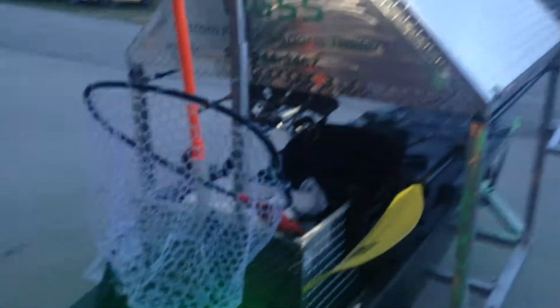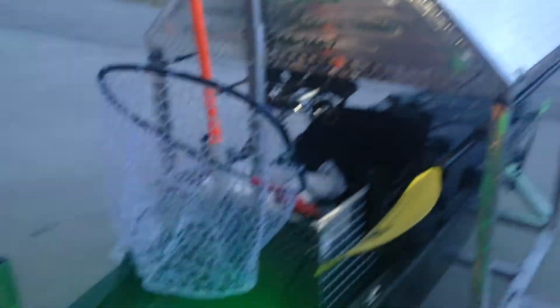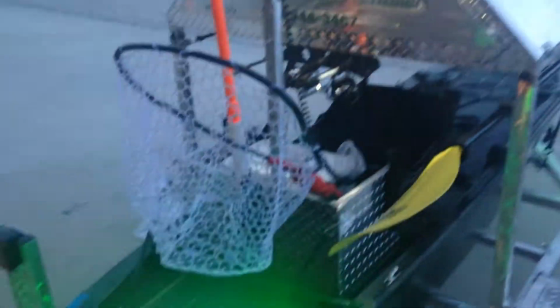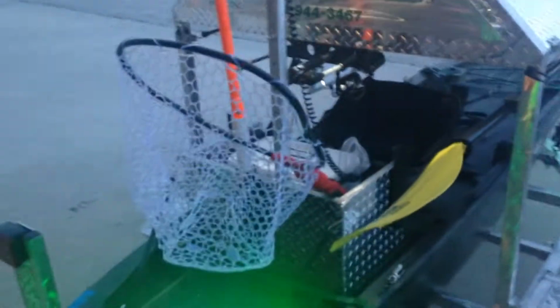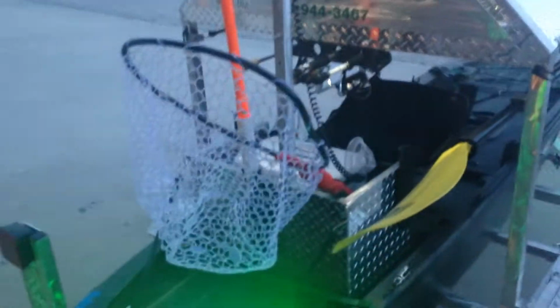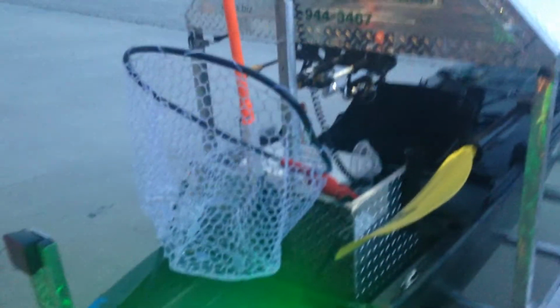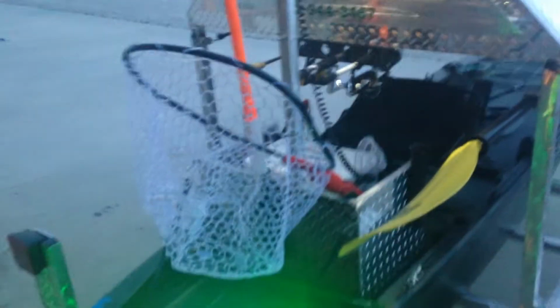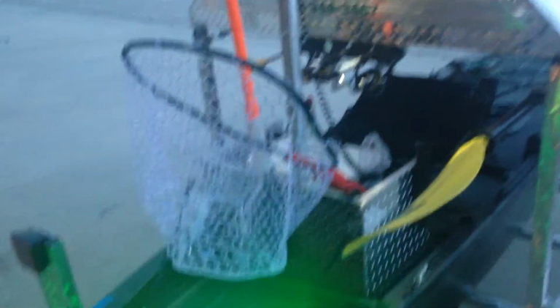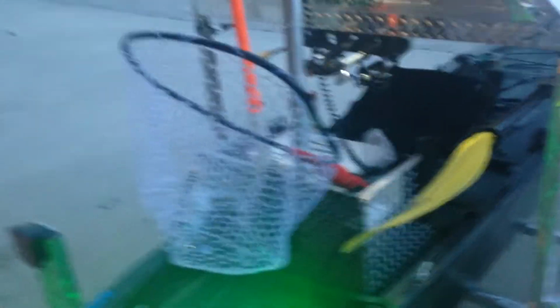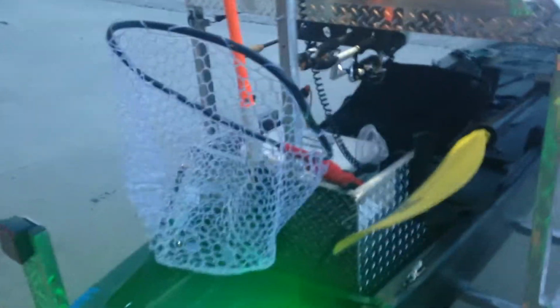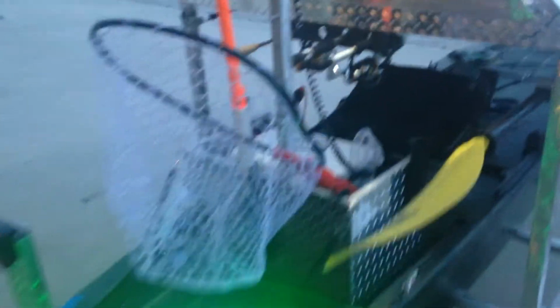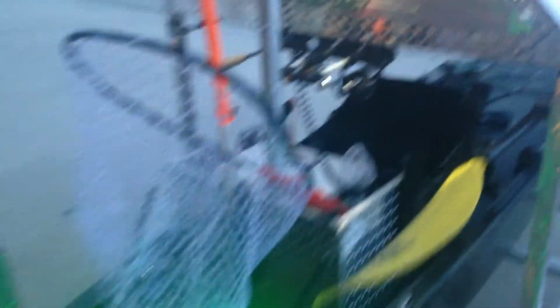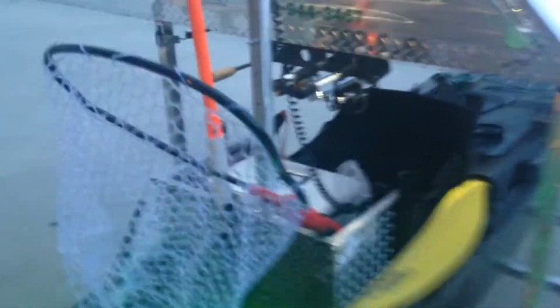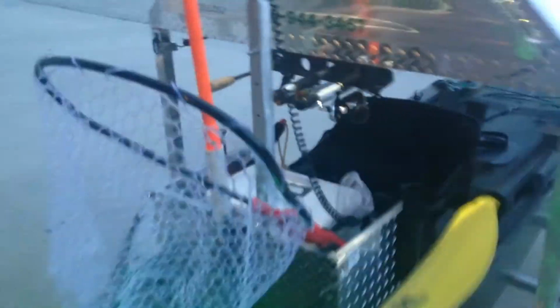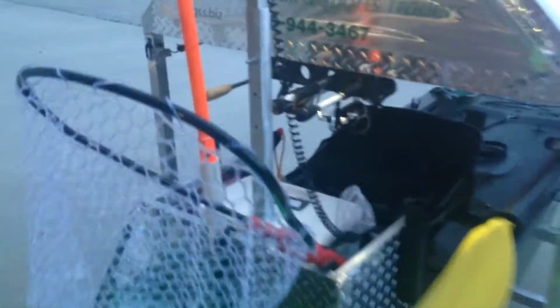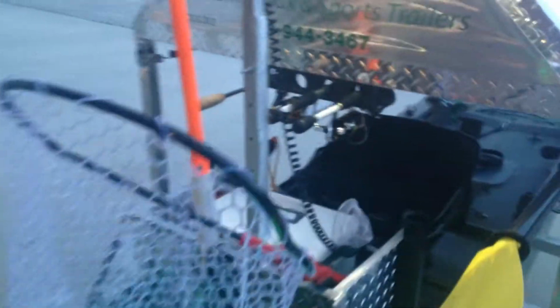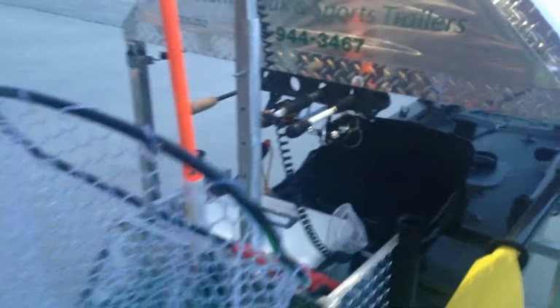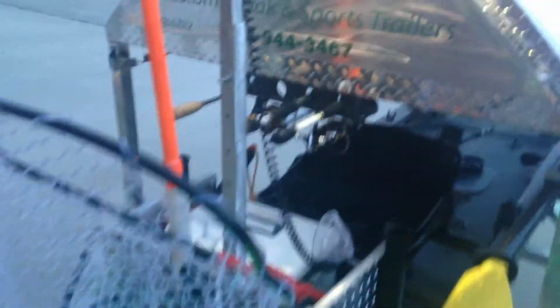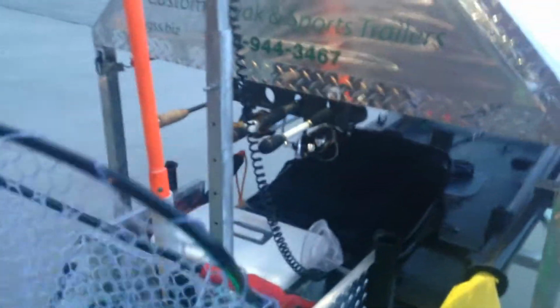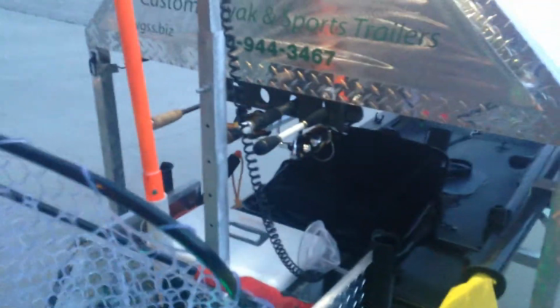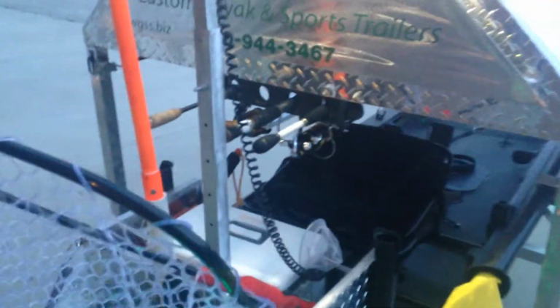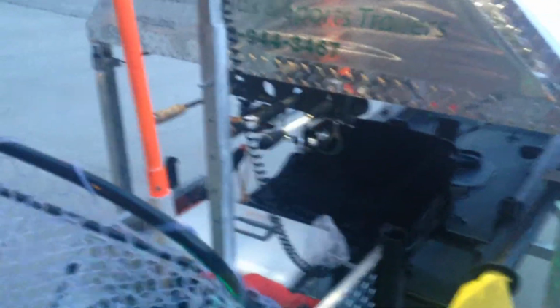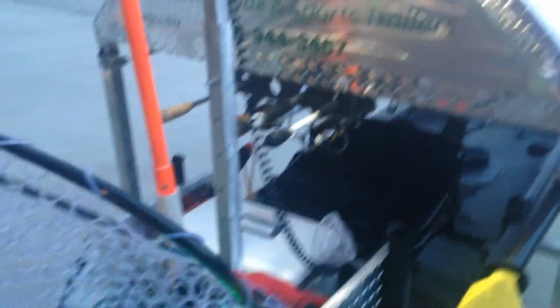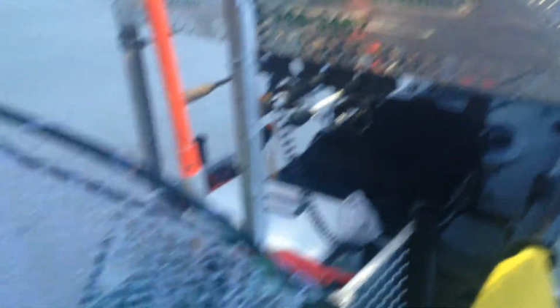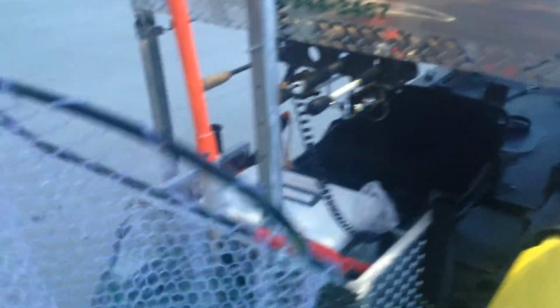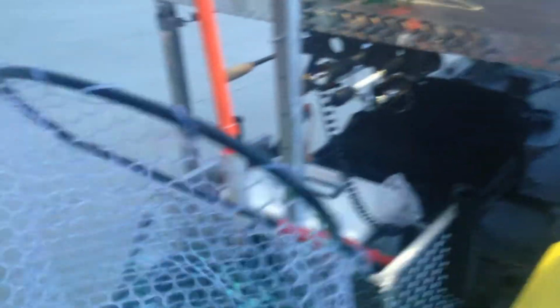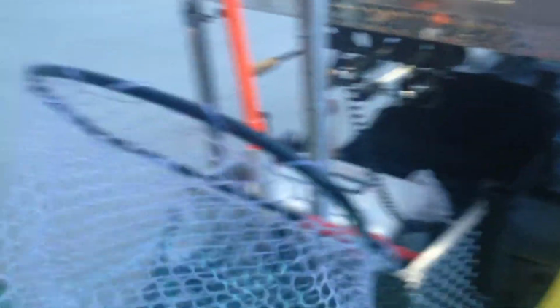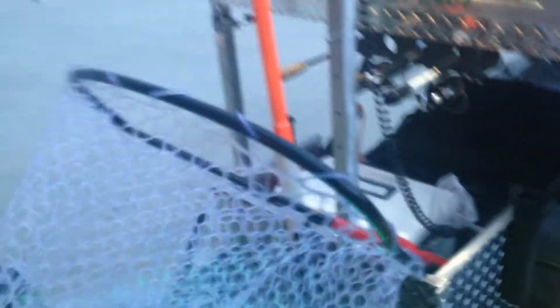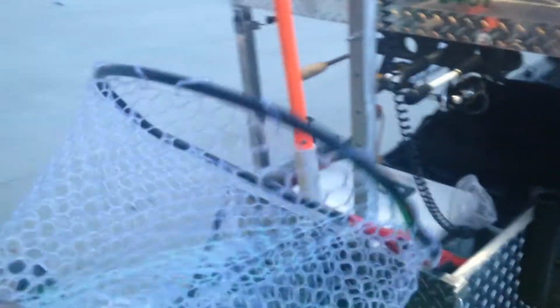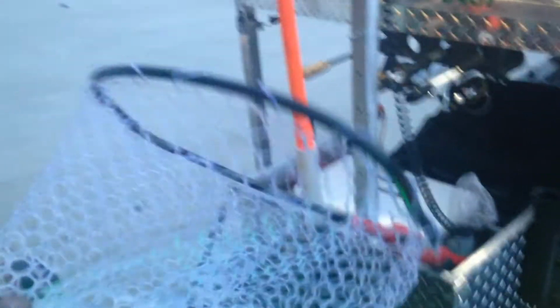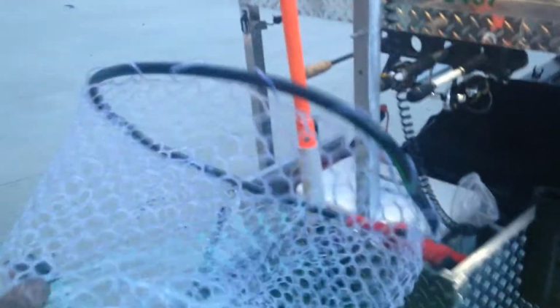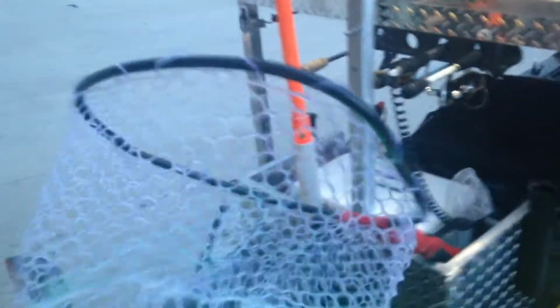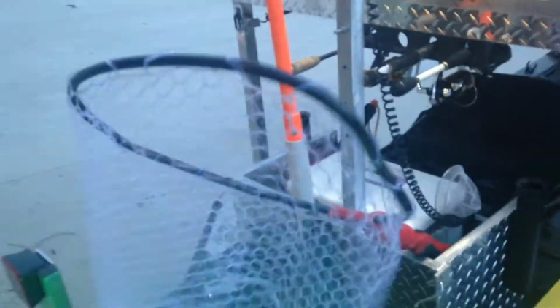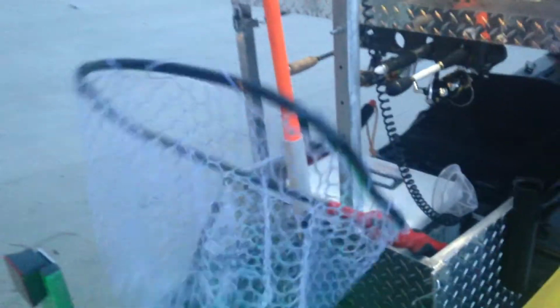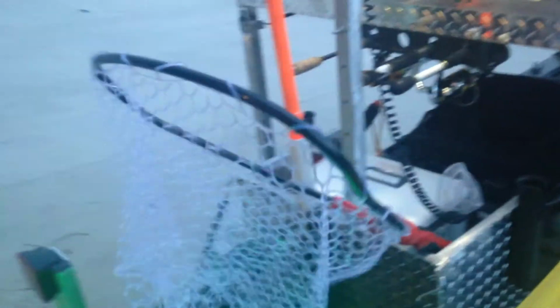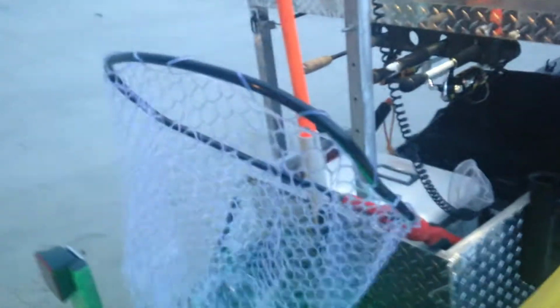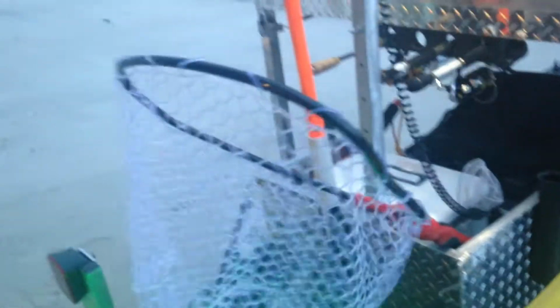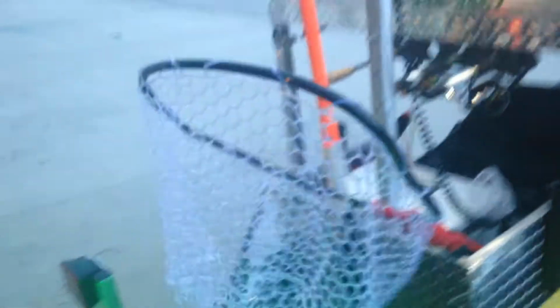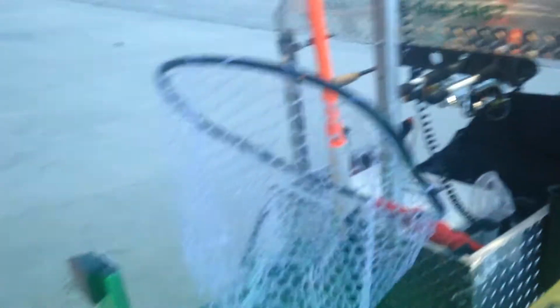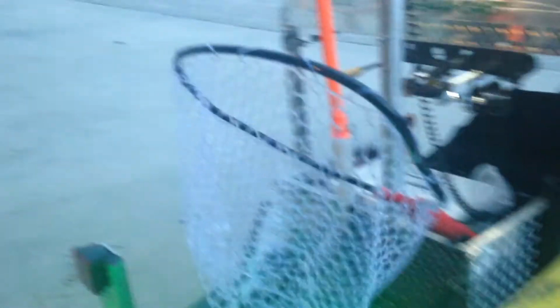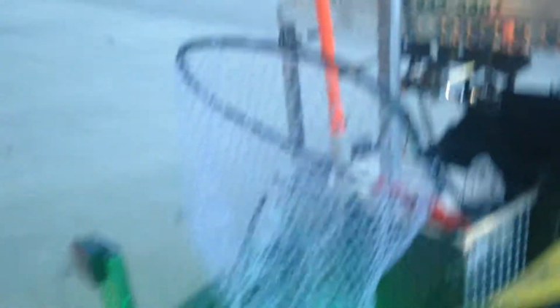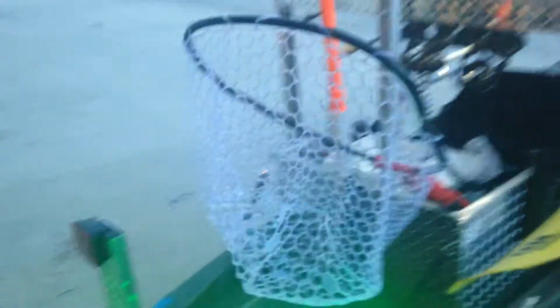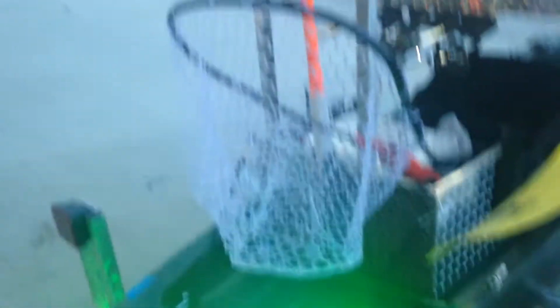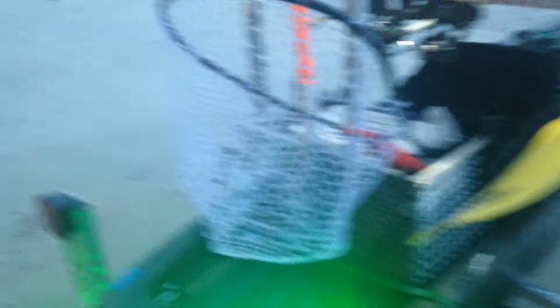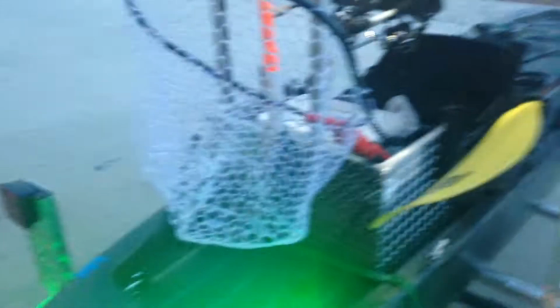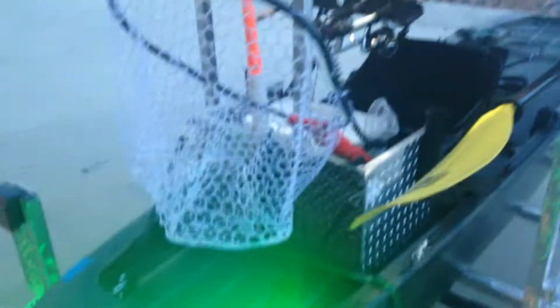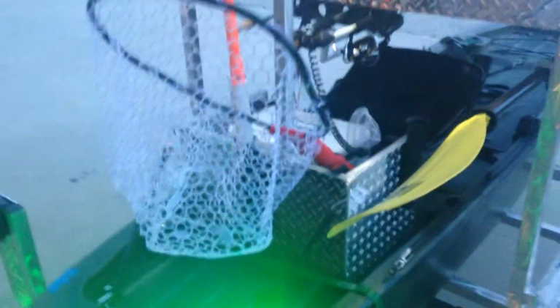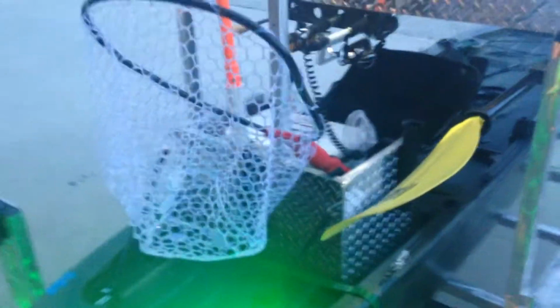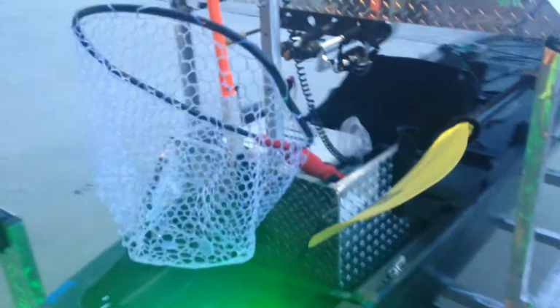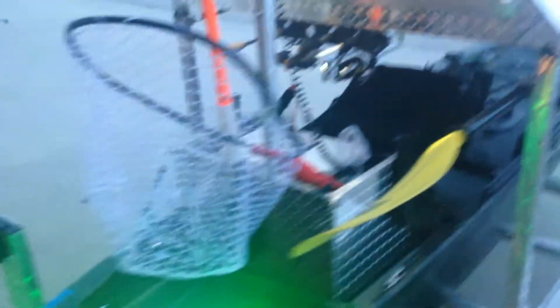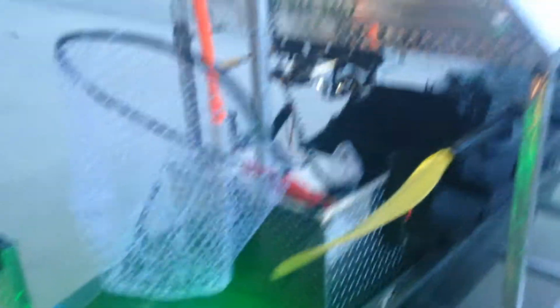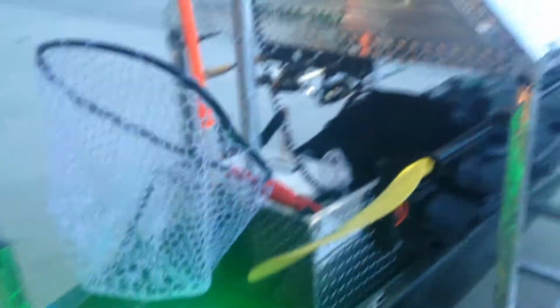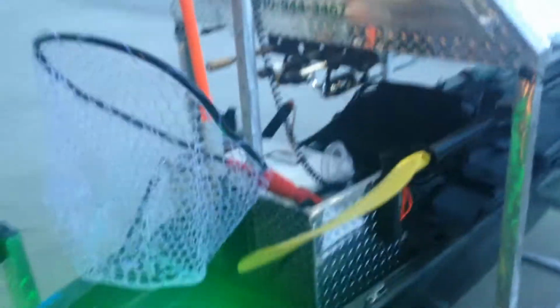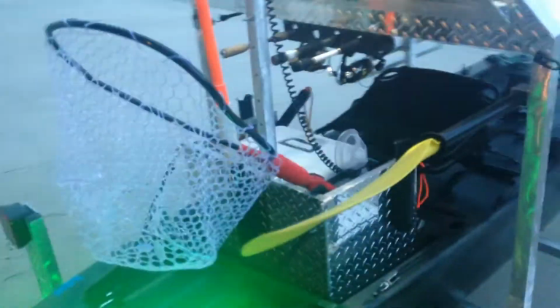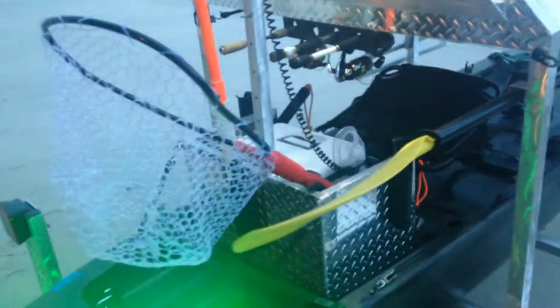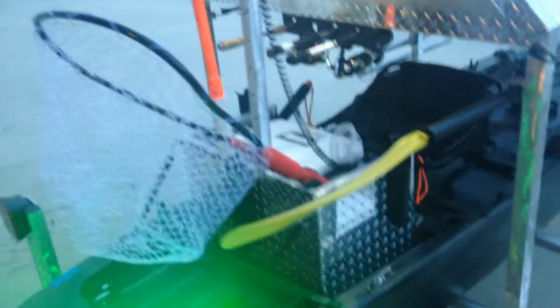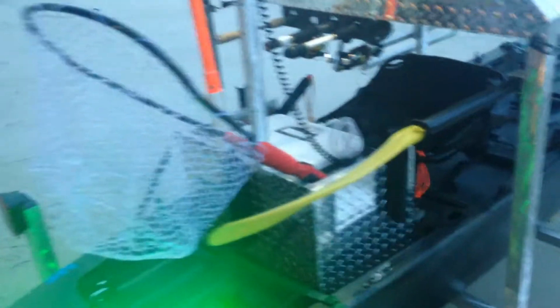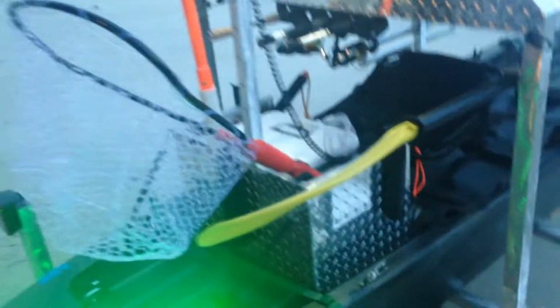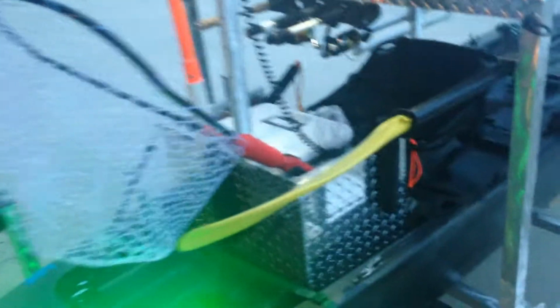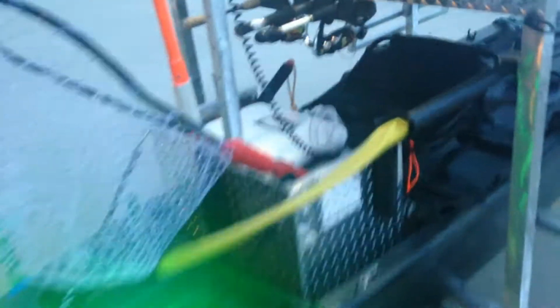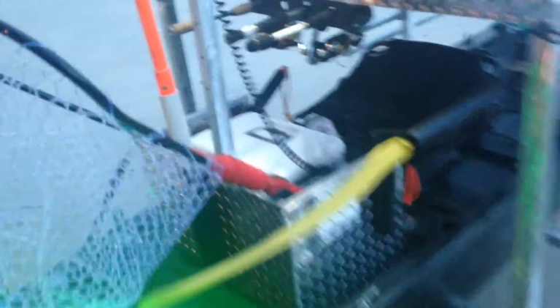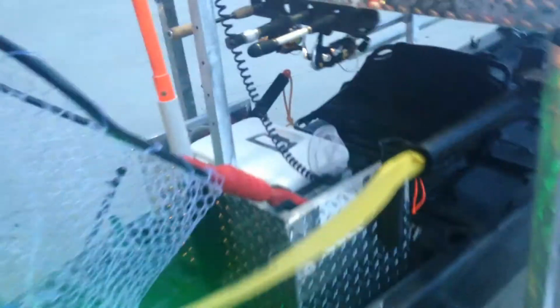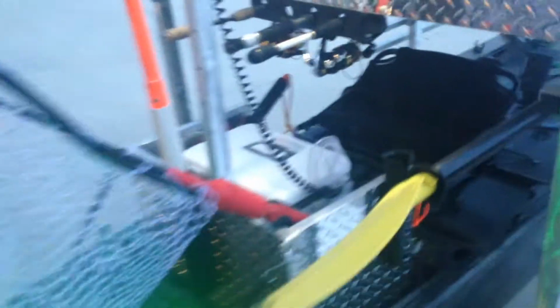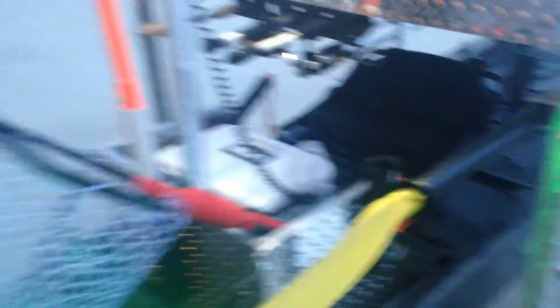Got a new landing net here. It's not deep, but that's big enough for me. It expands. It's pretty cool.